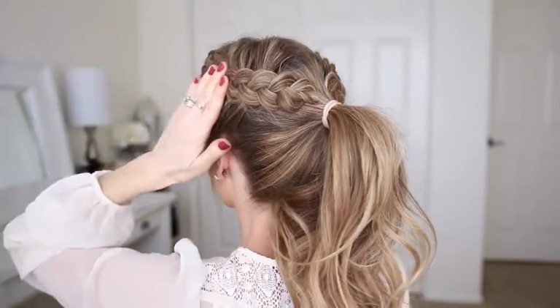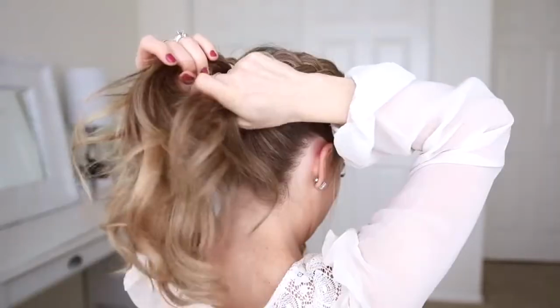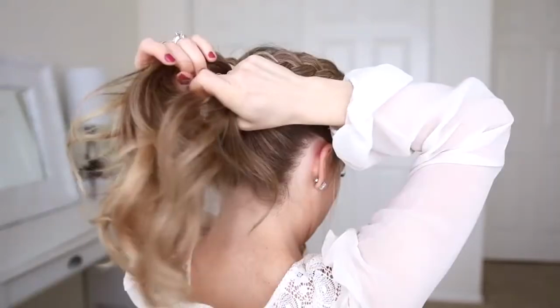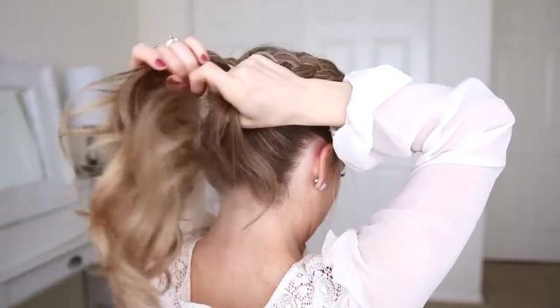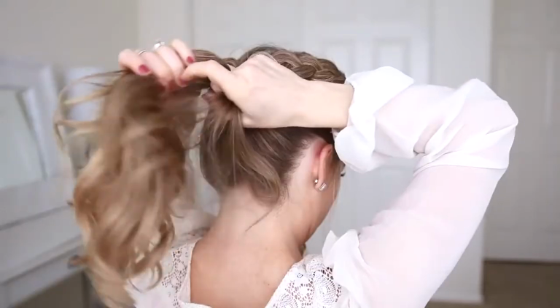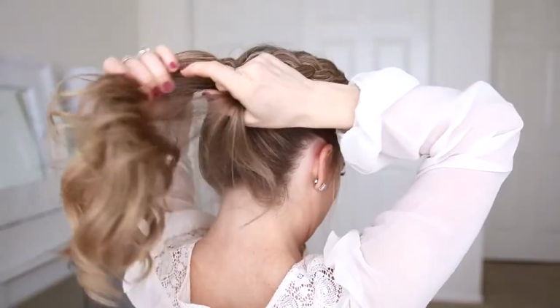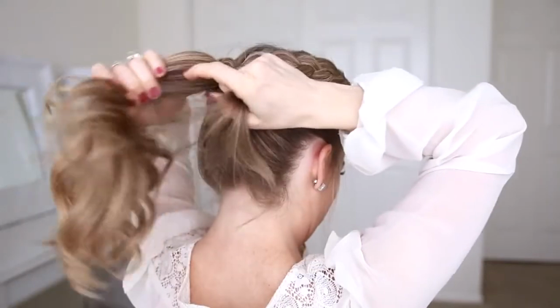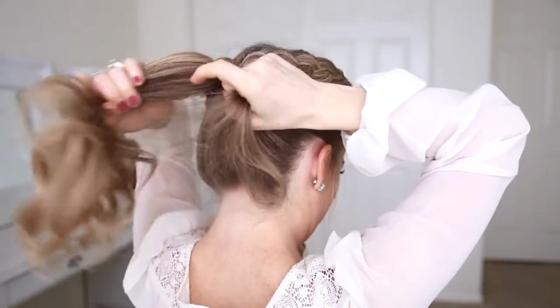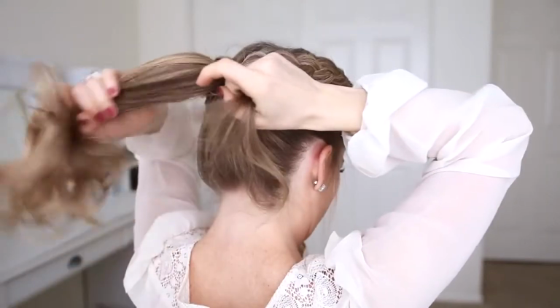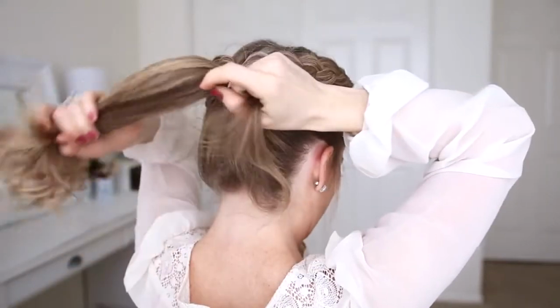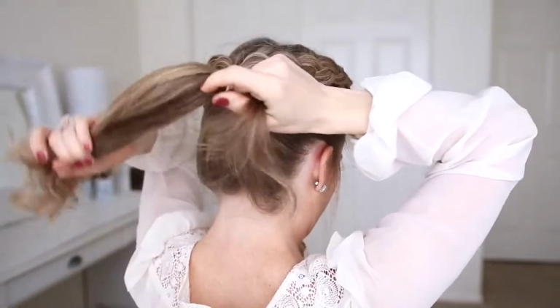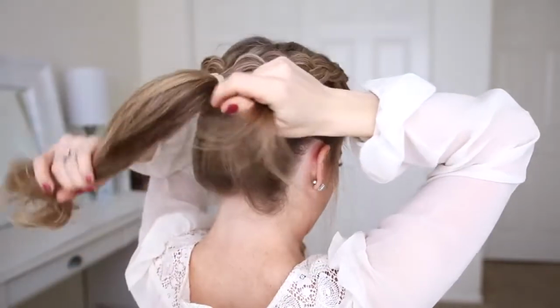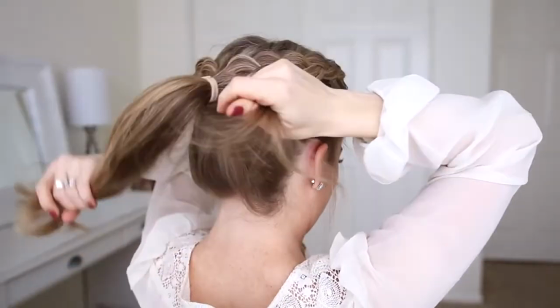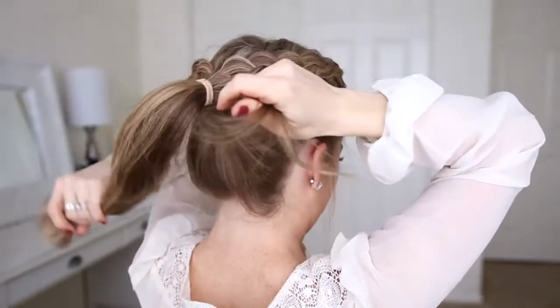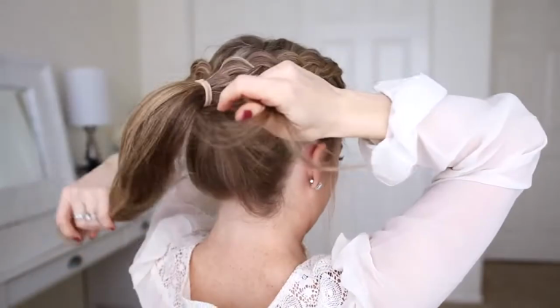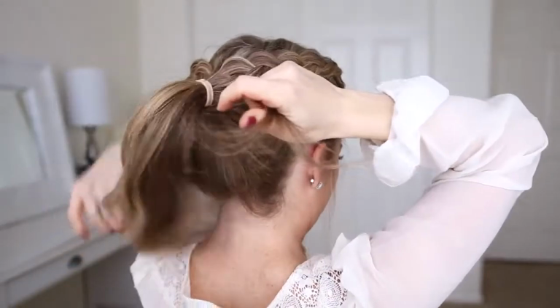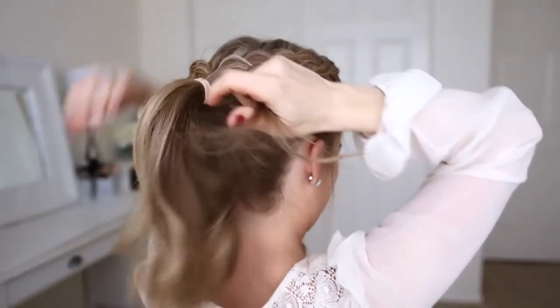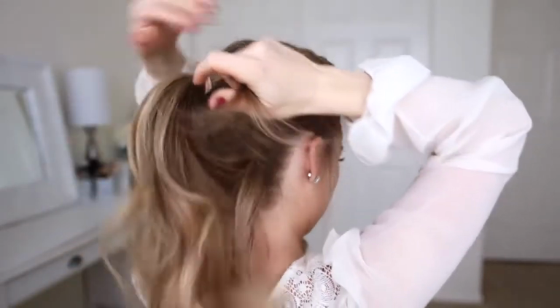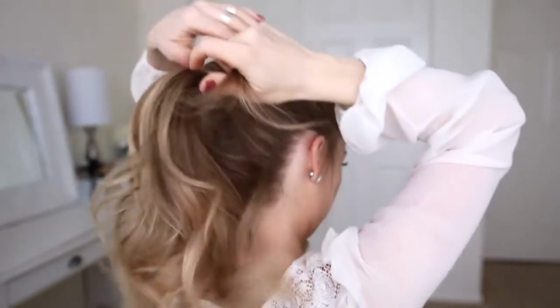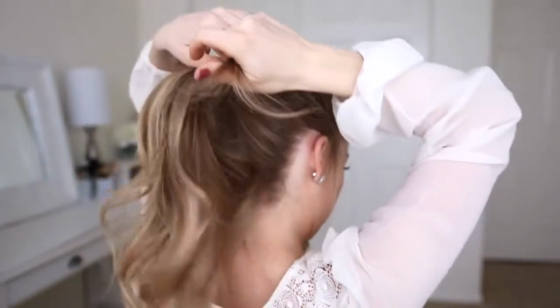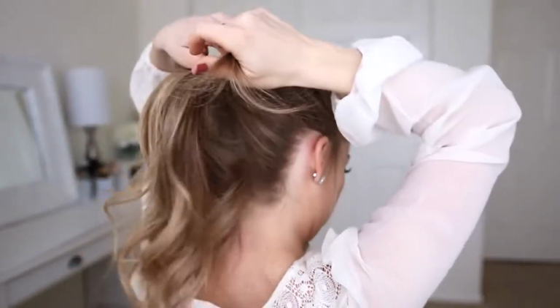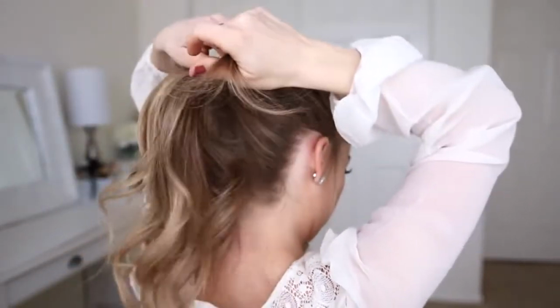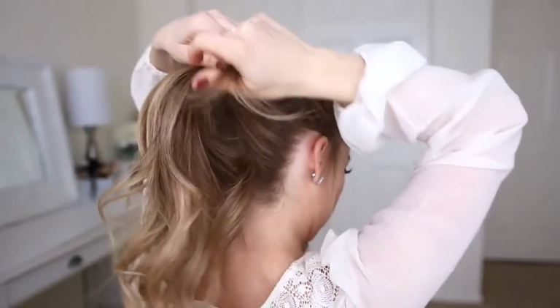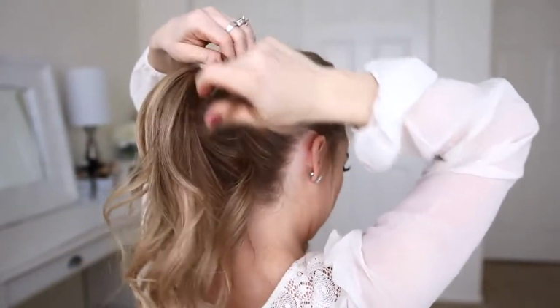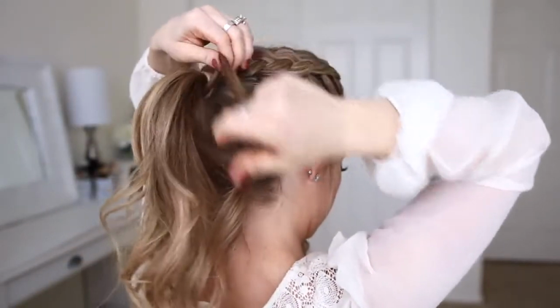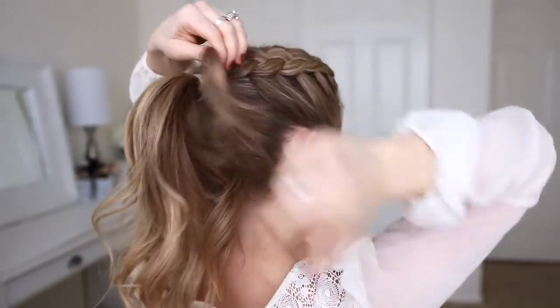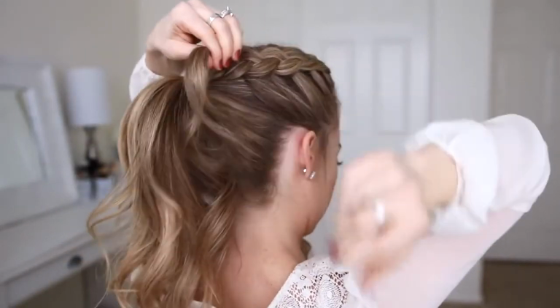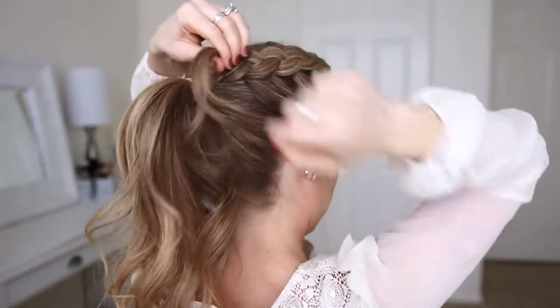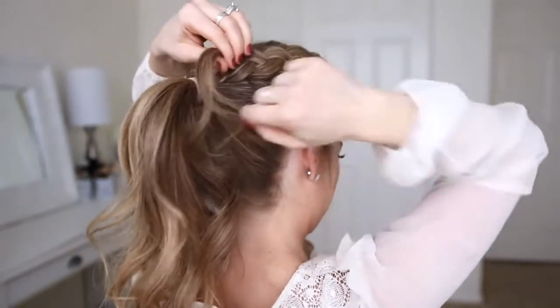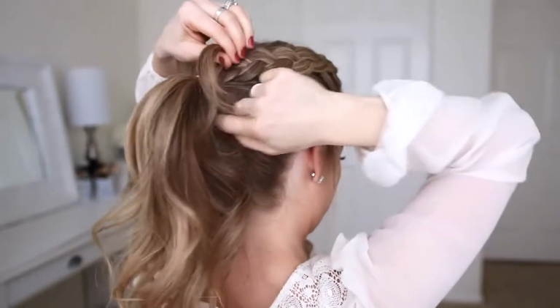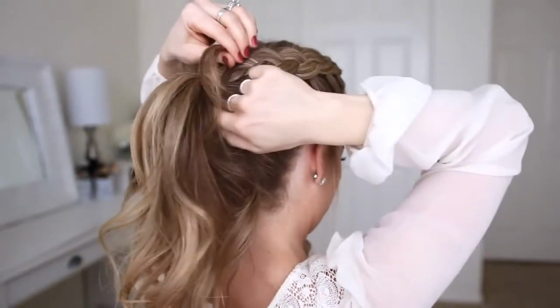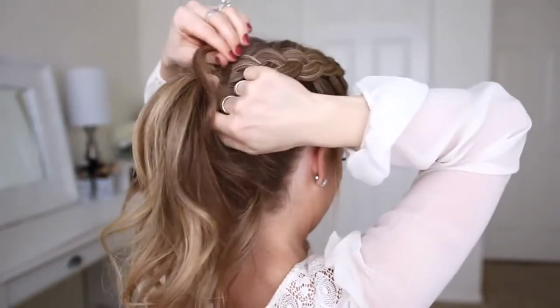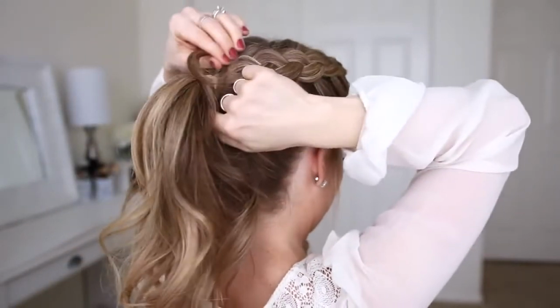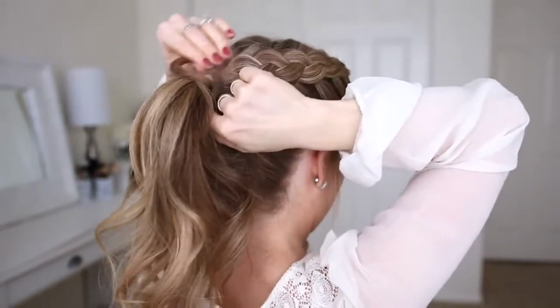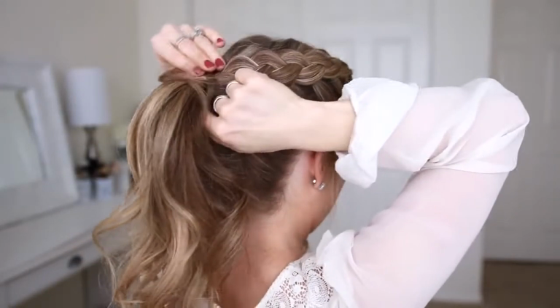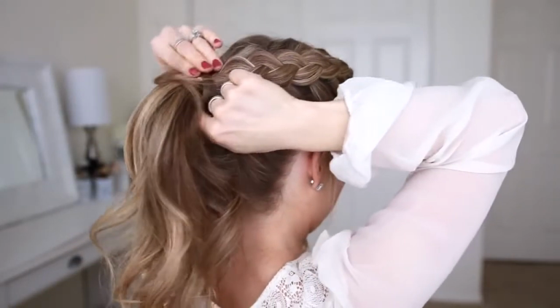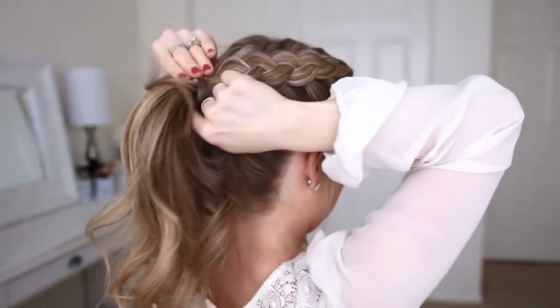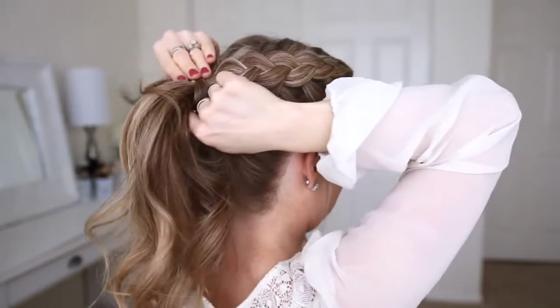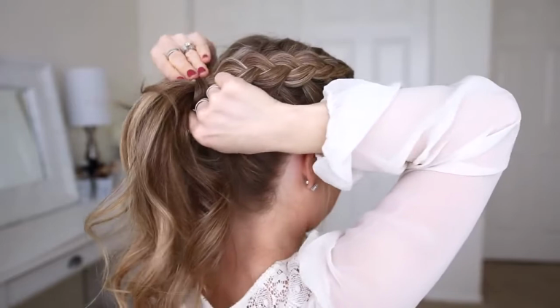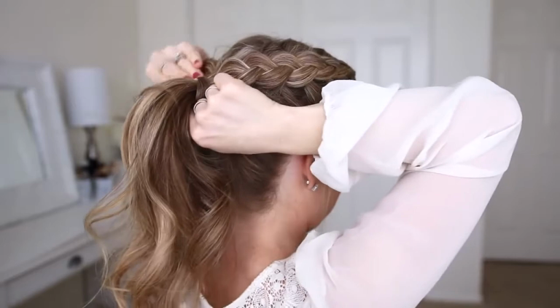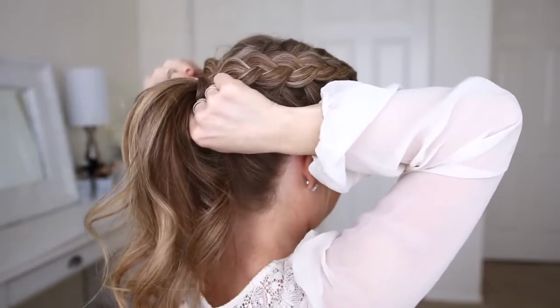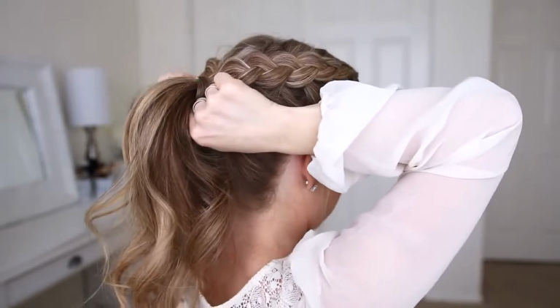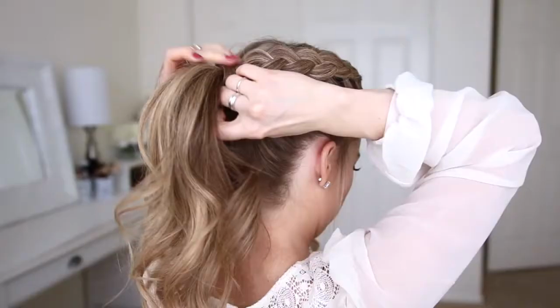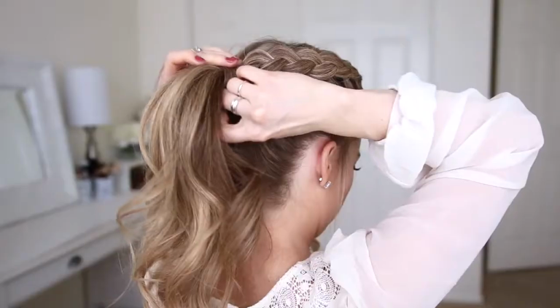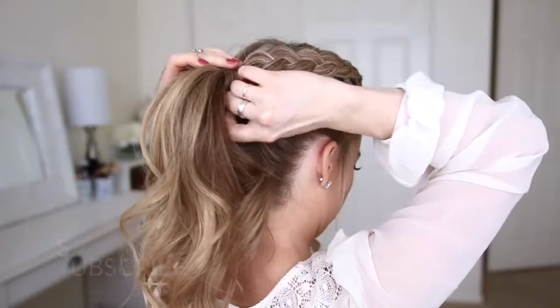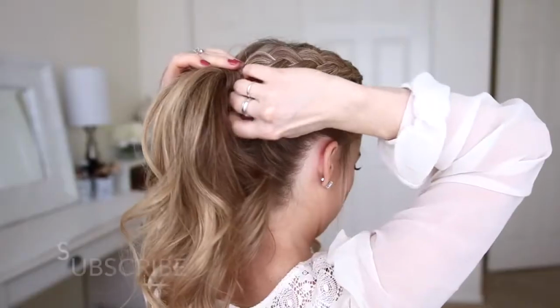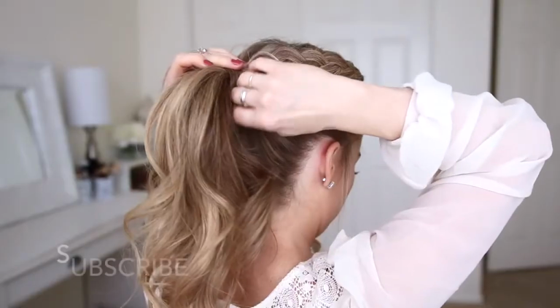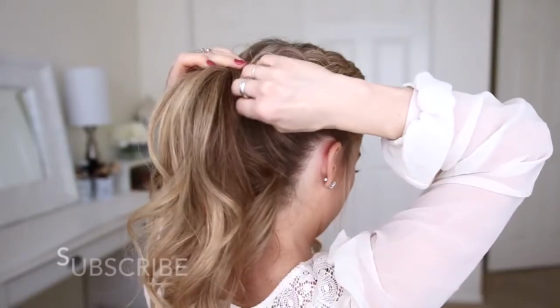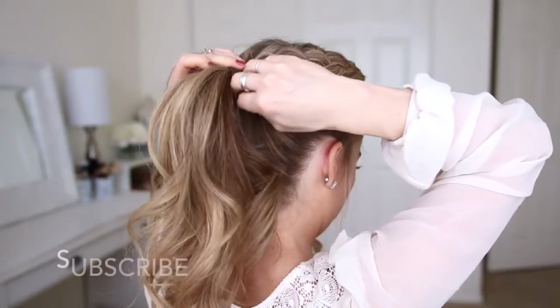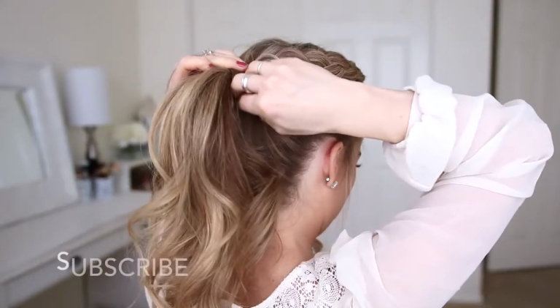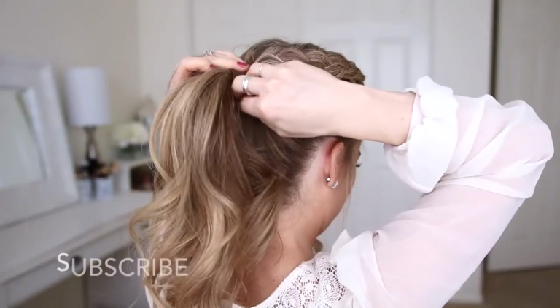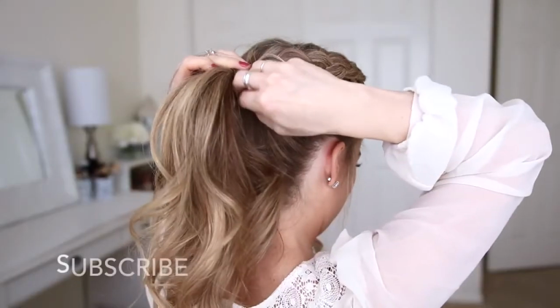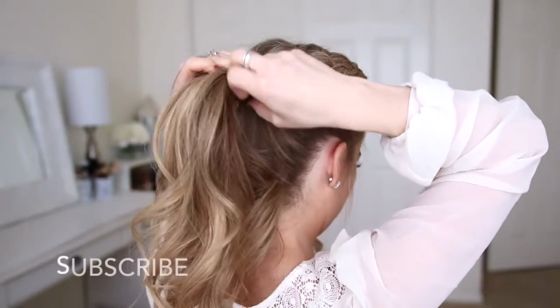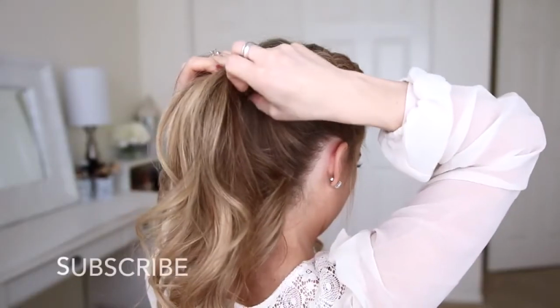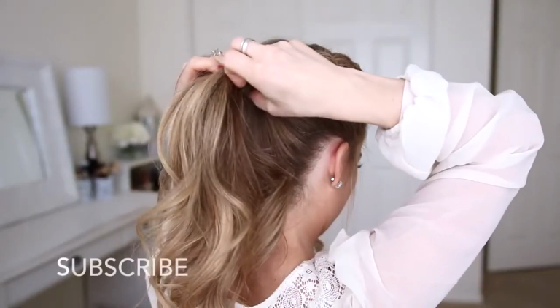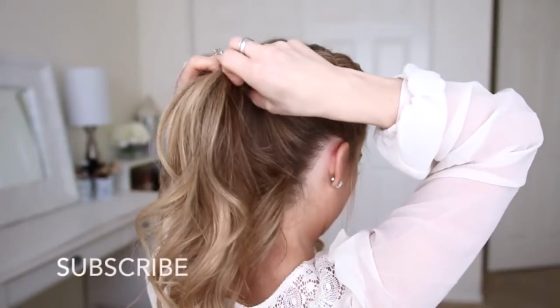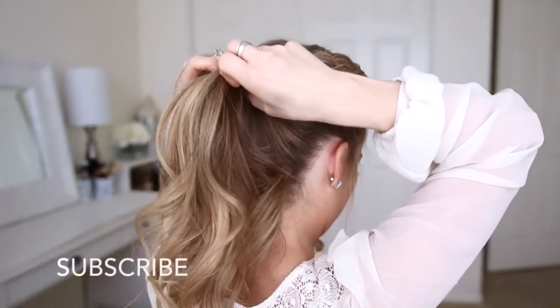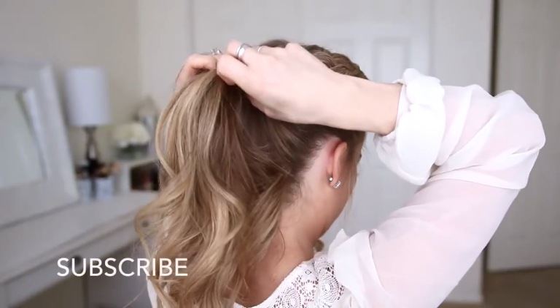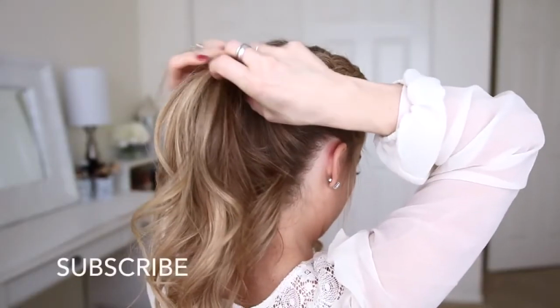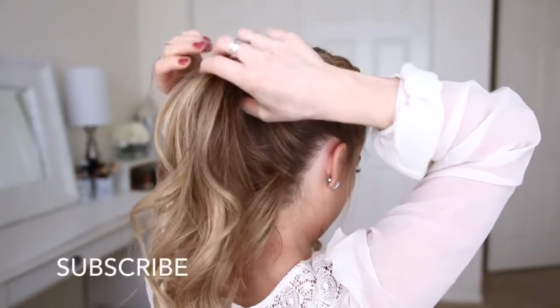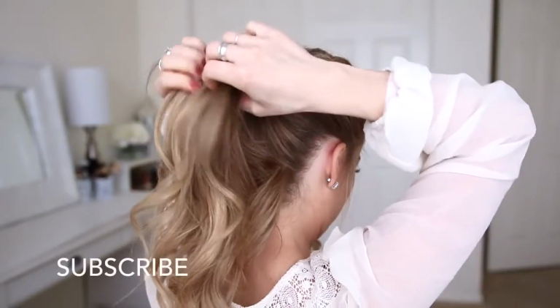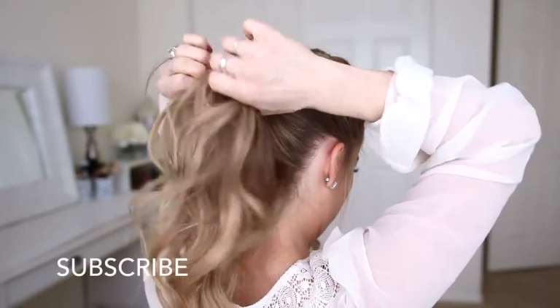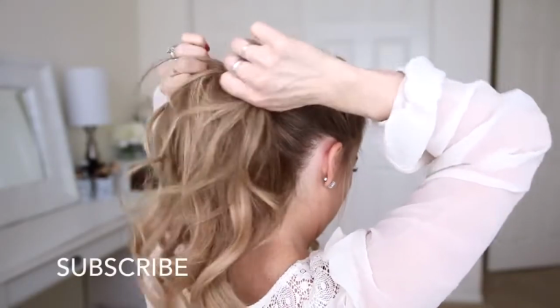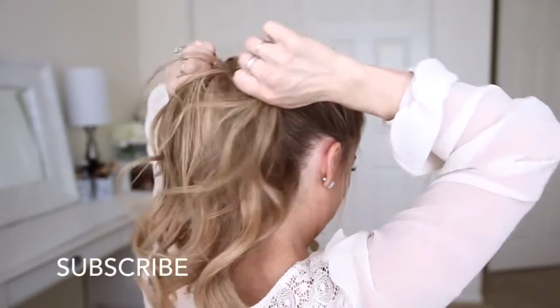Then I'm going to take a small section from the ponytail, wrap it around the hairband, and secure it underneath with a bobby pin.